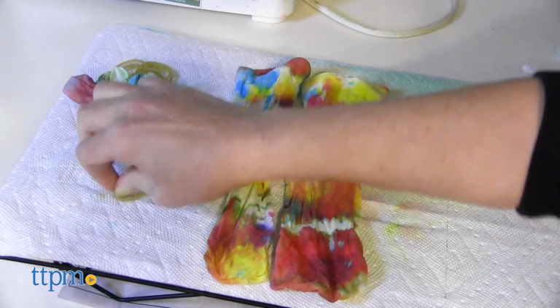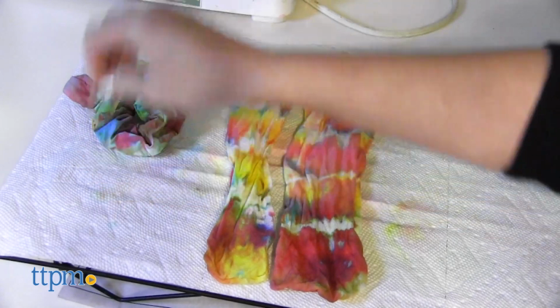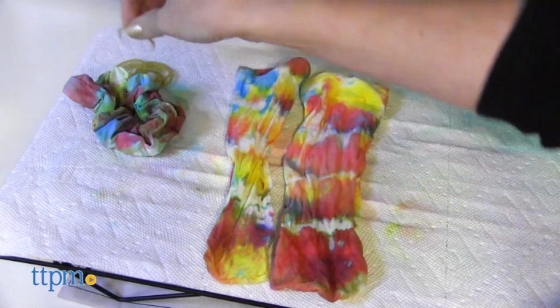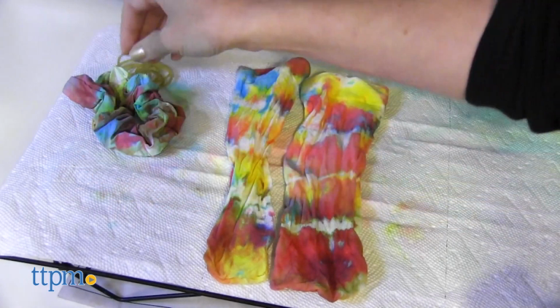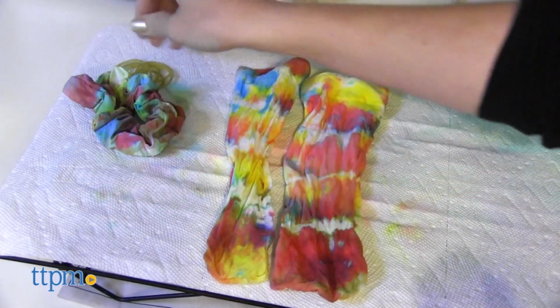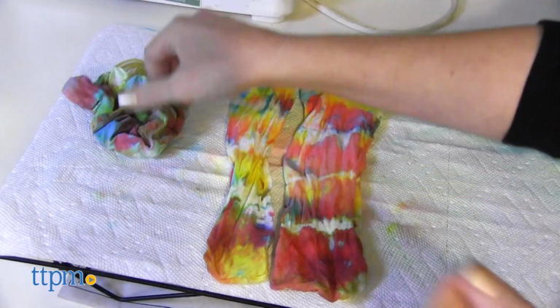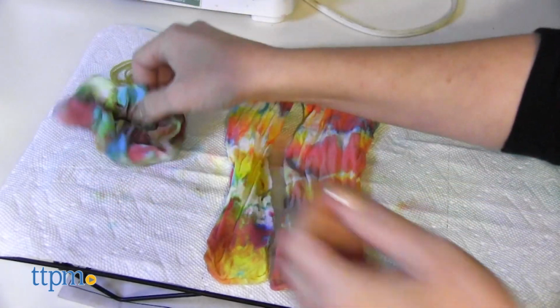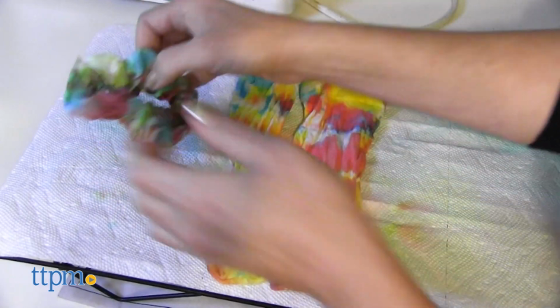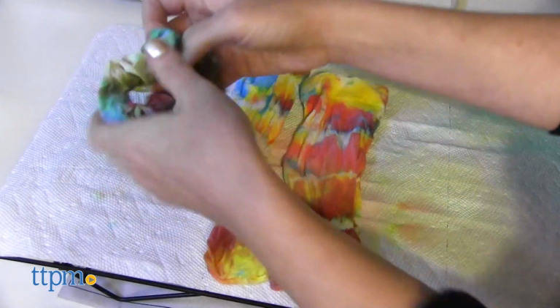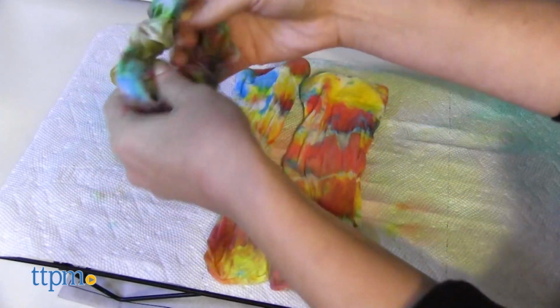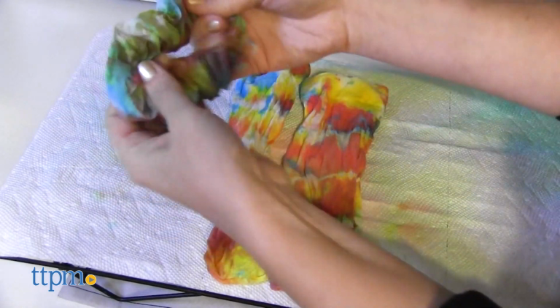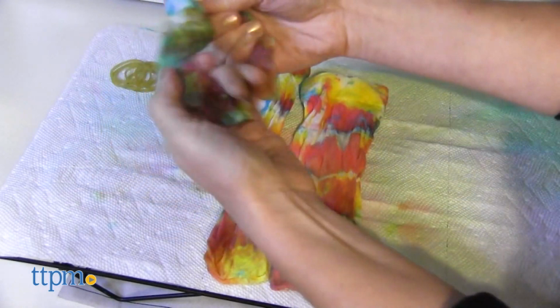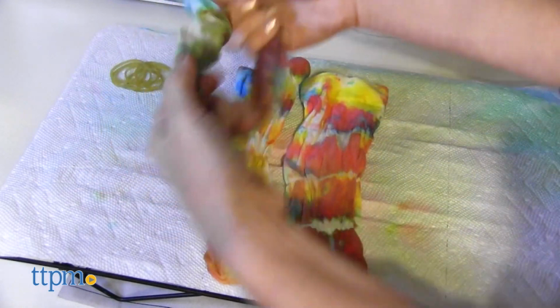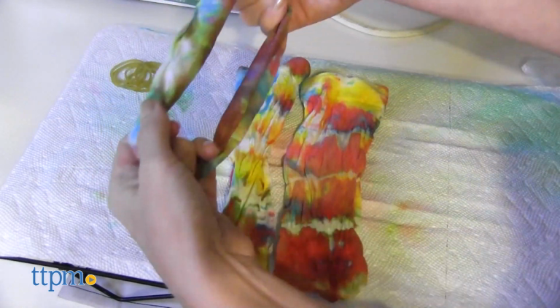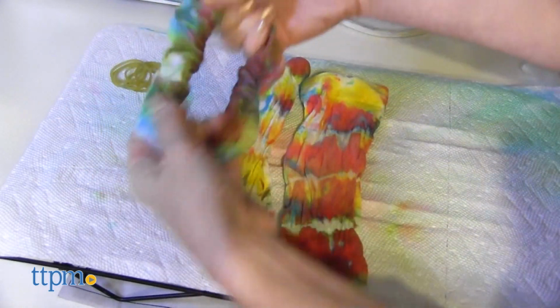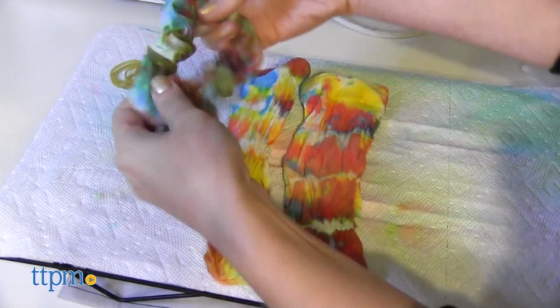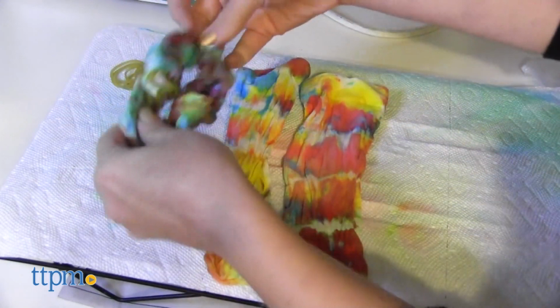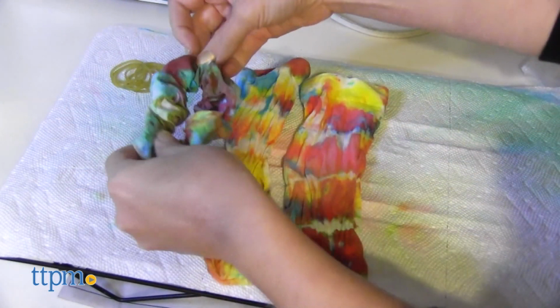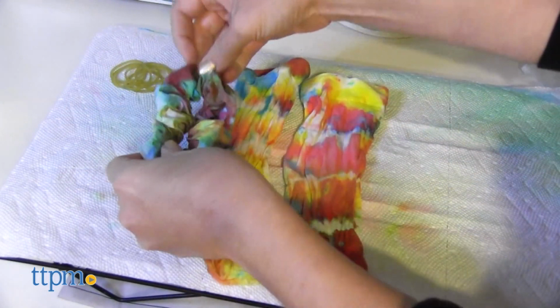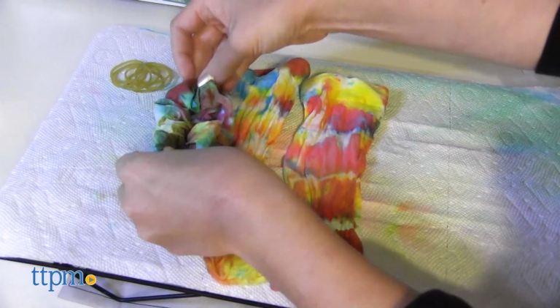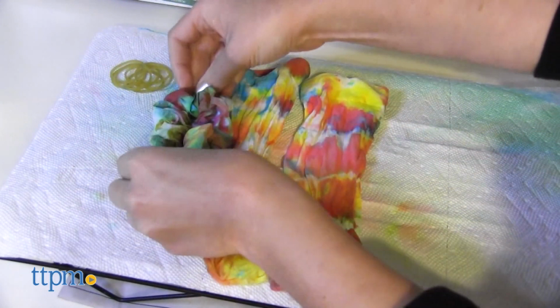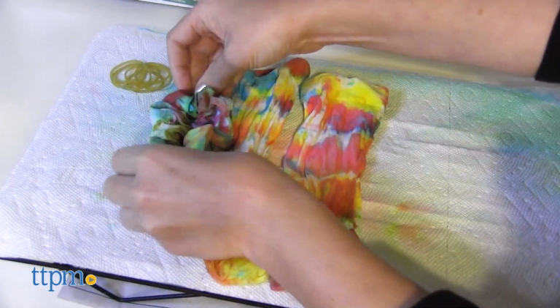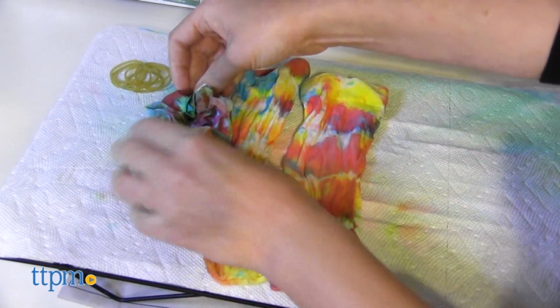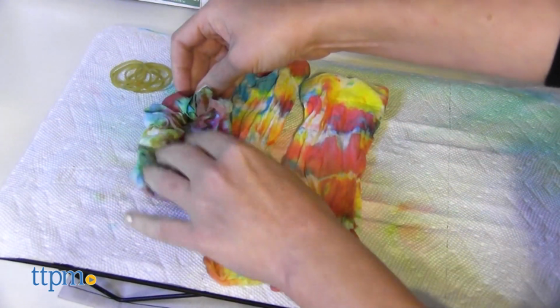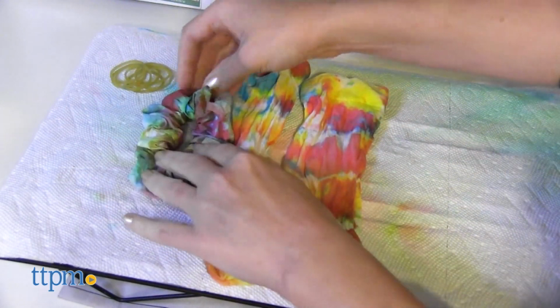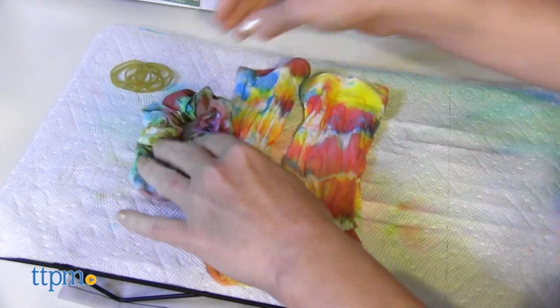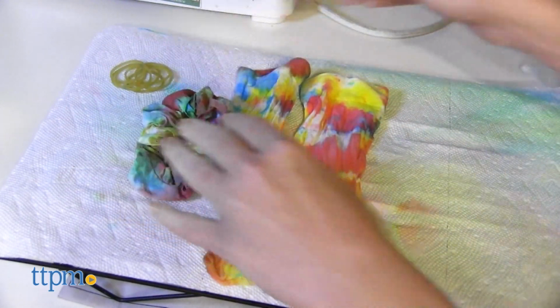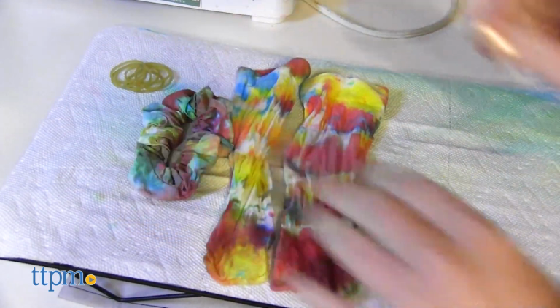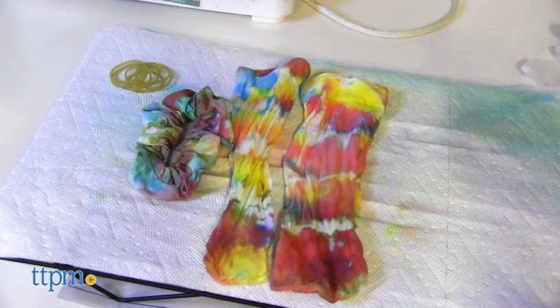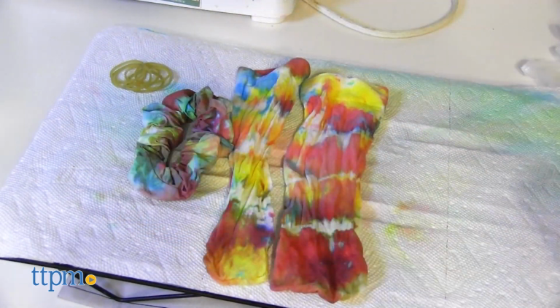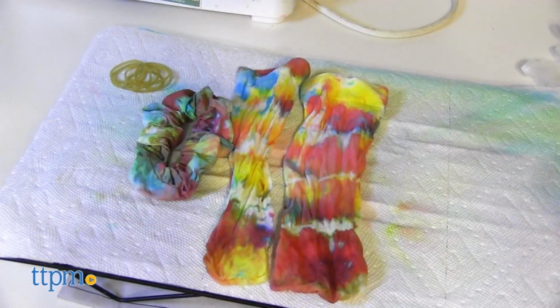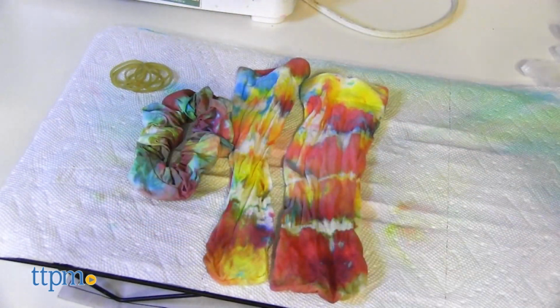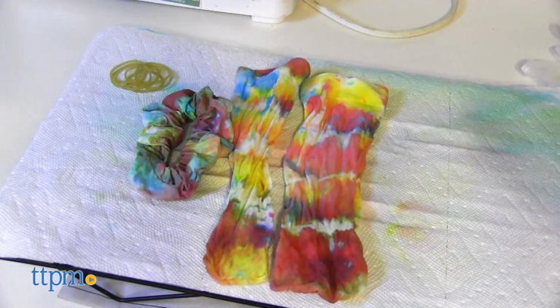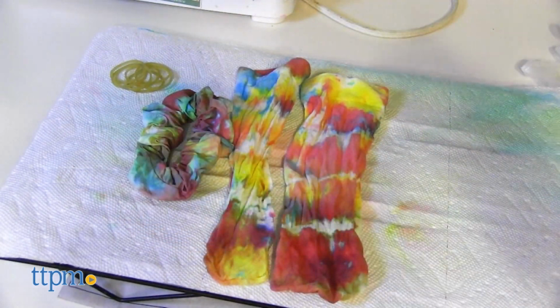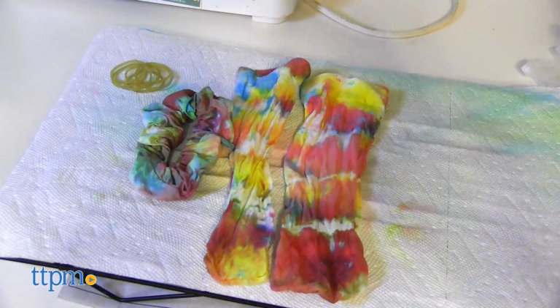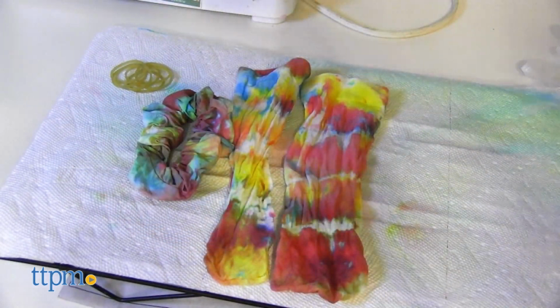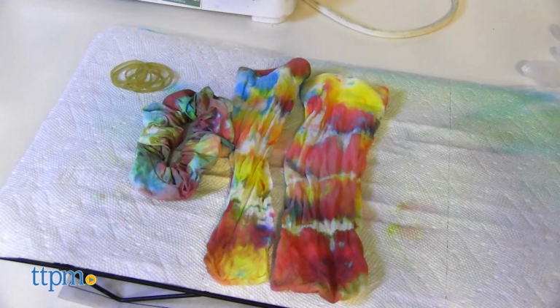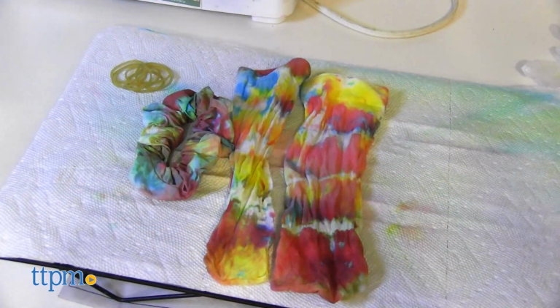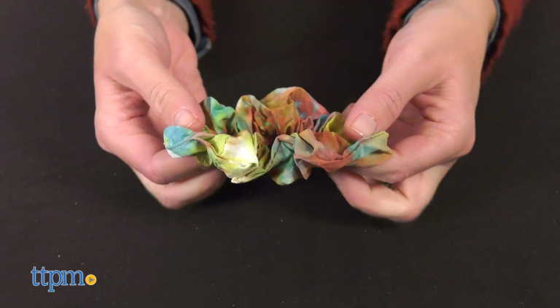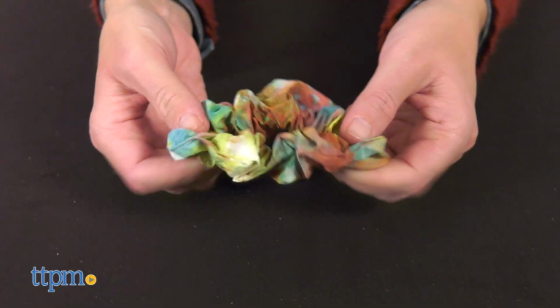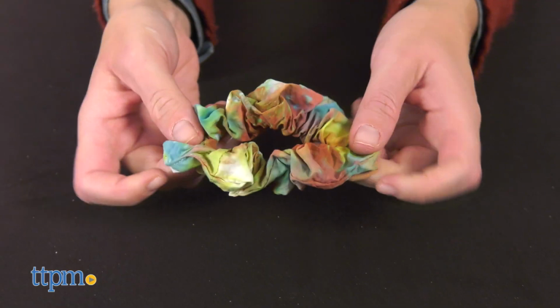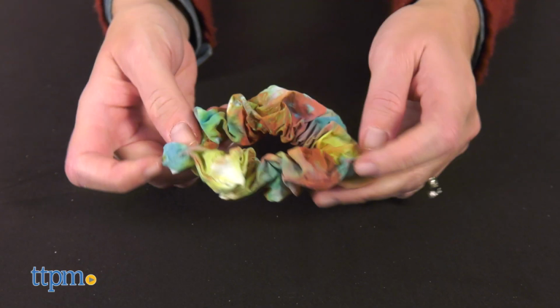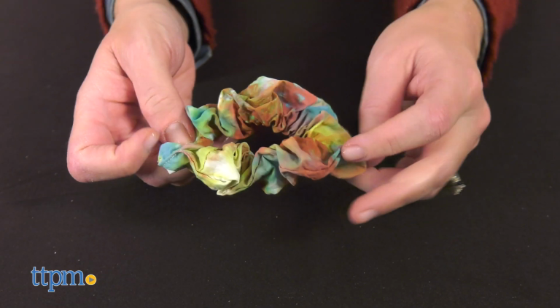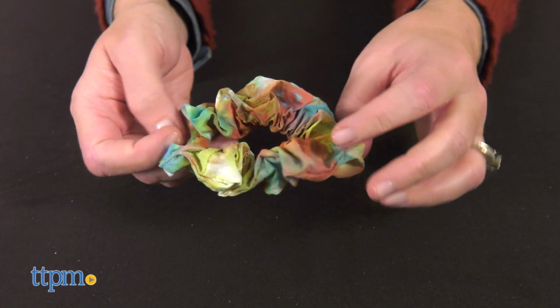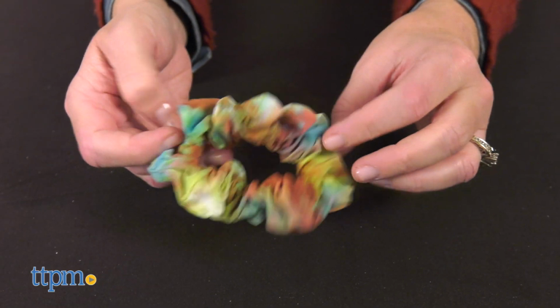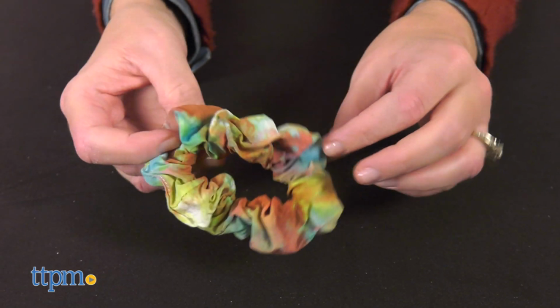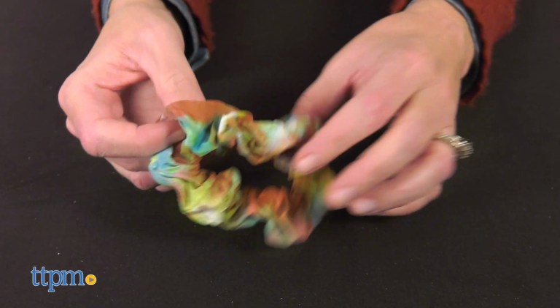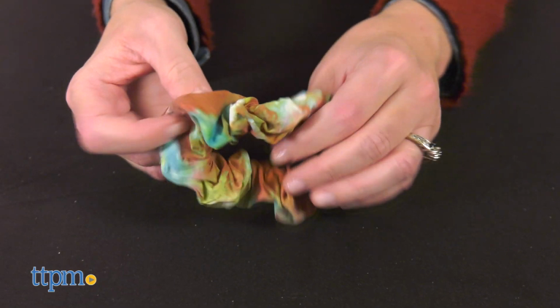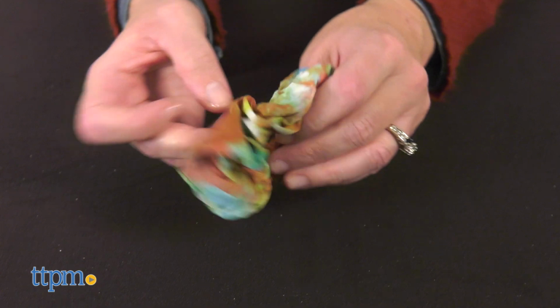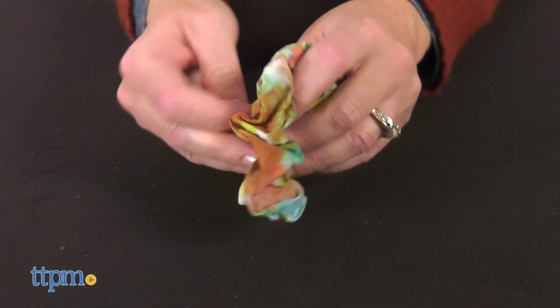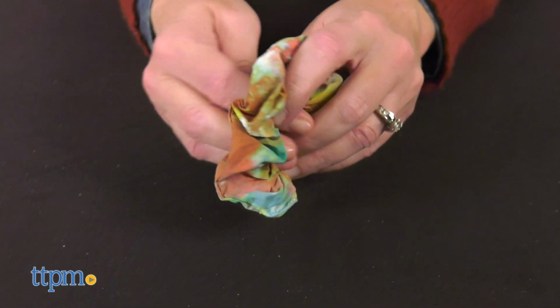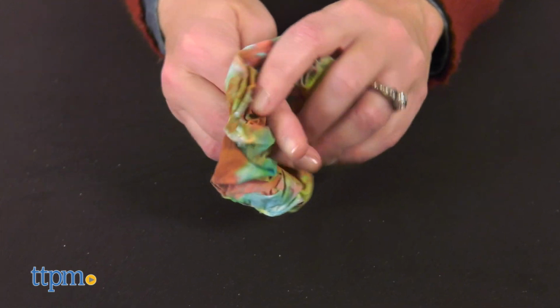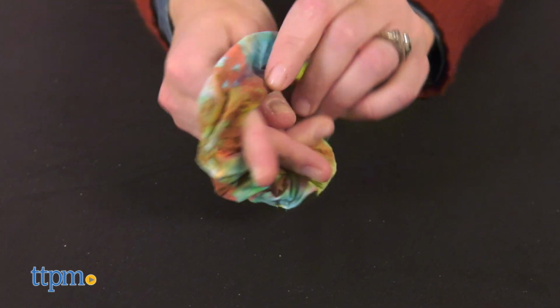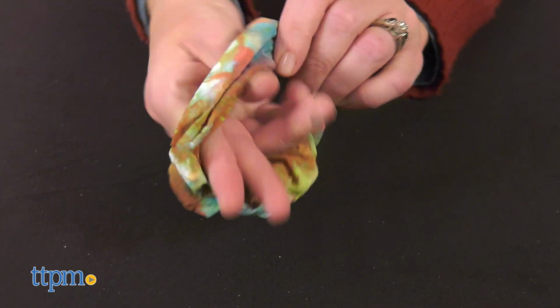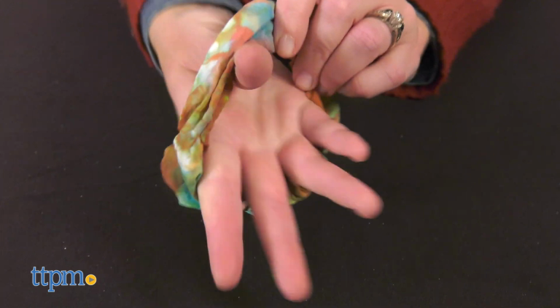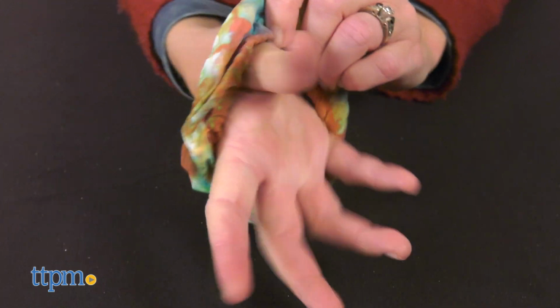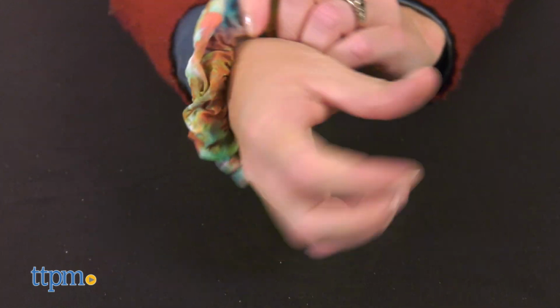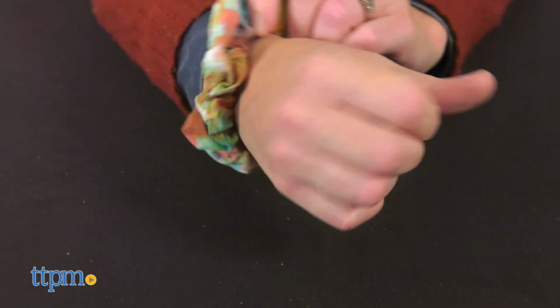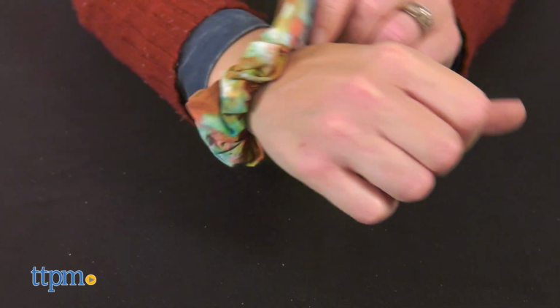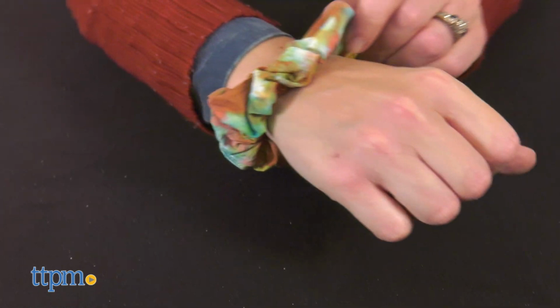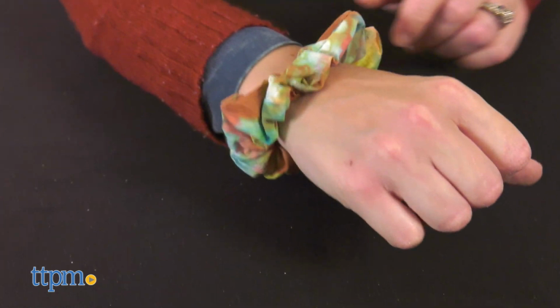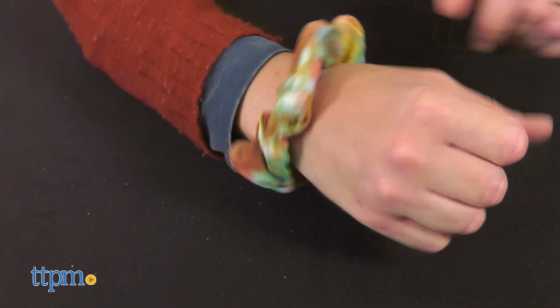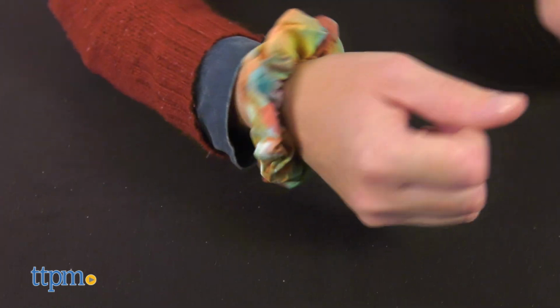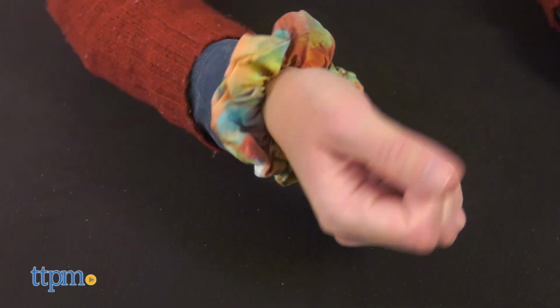Tie-dyeing with this kit is easy to do for kids ages 8 and up. The instructions are easy to follow, and the tie-dyed results look good.